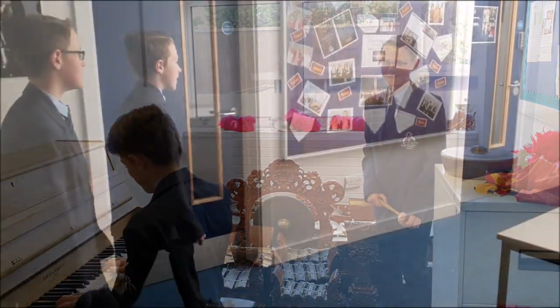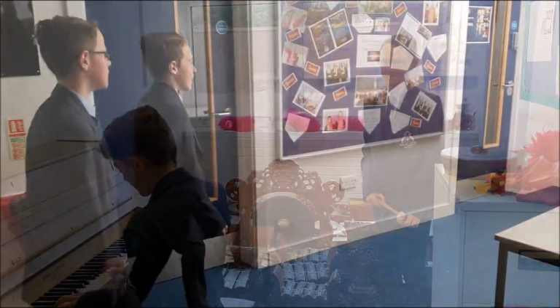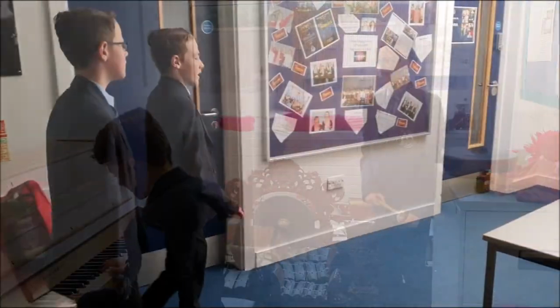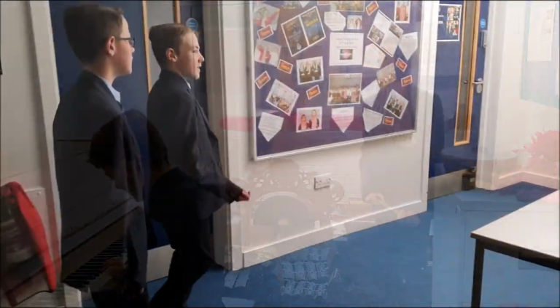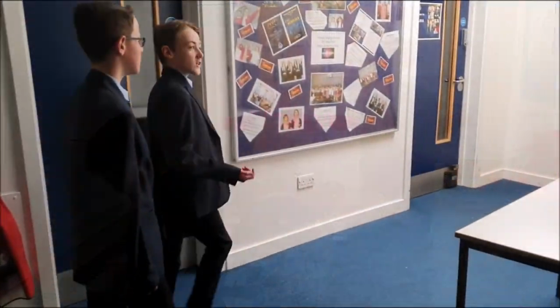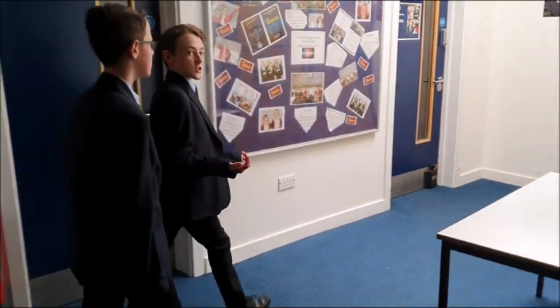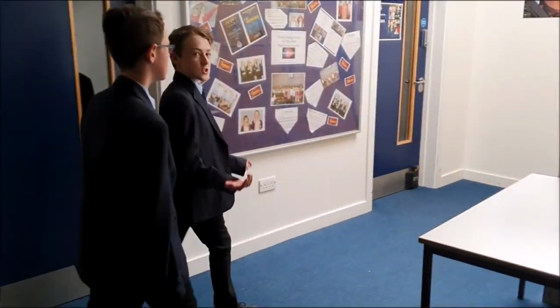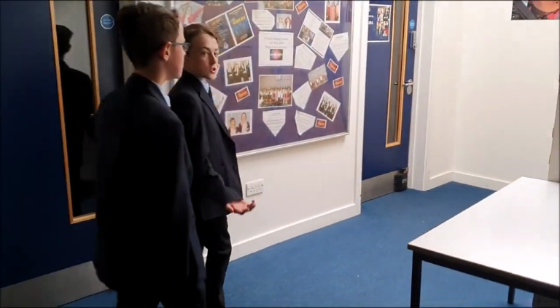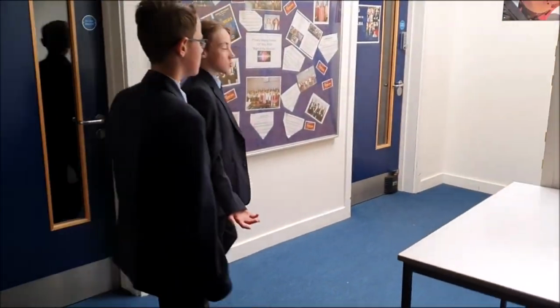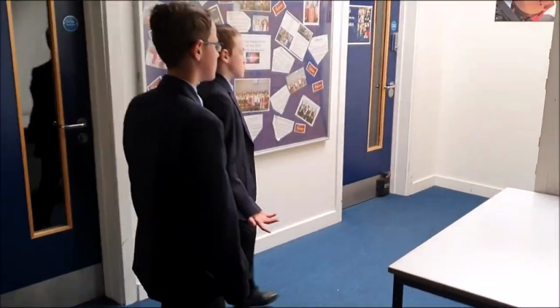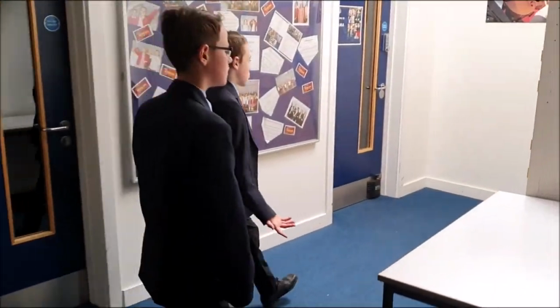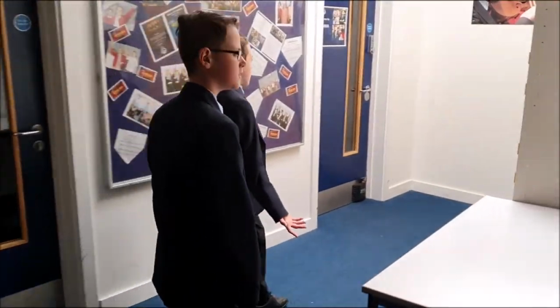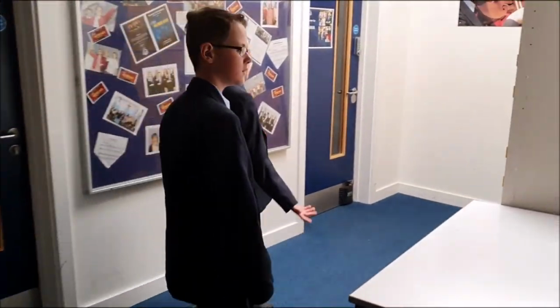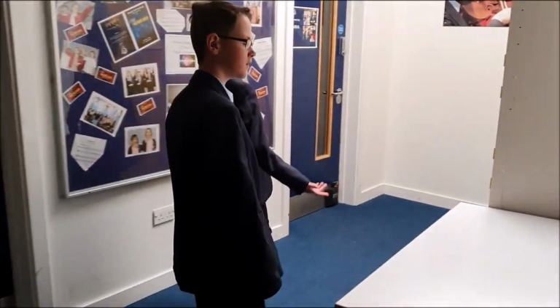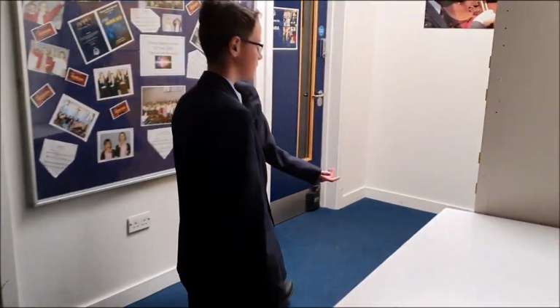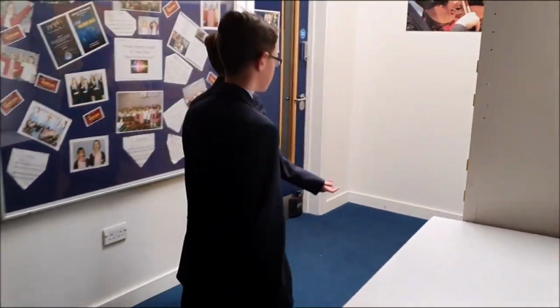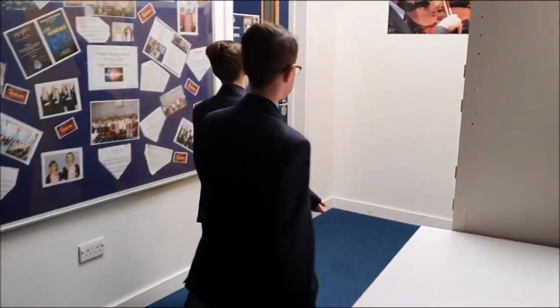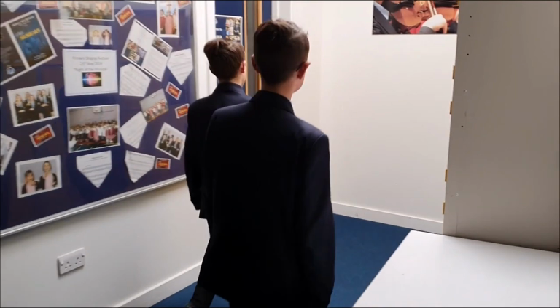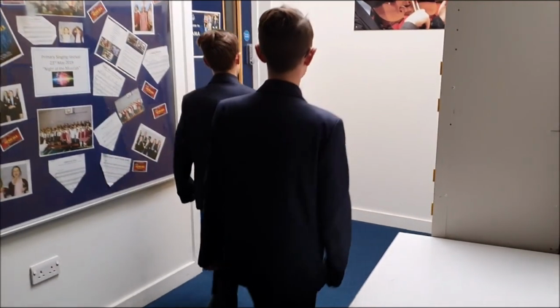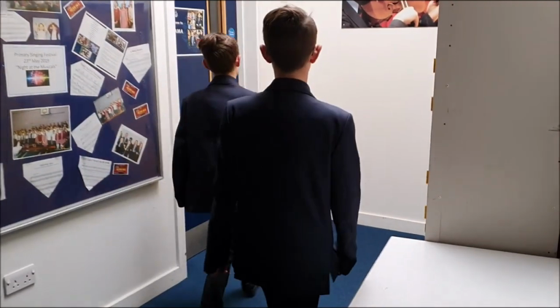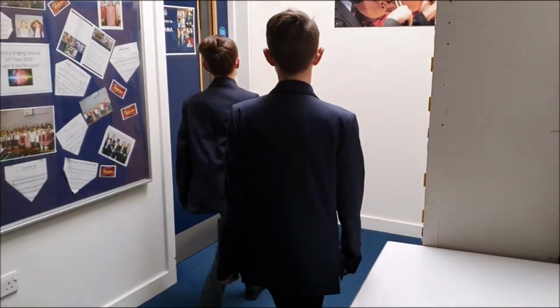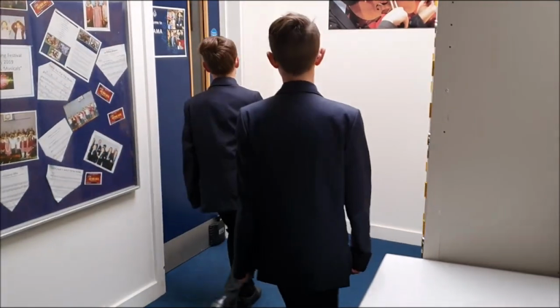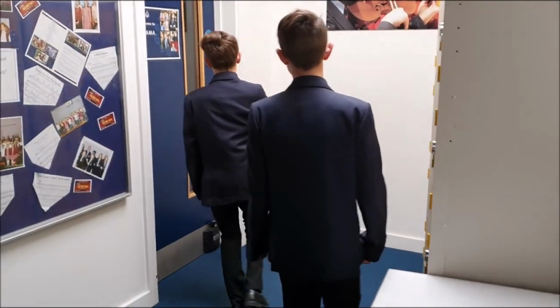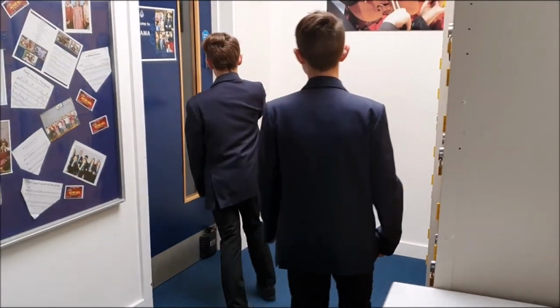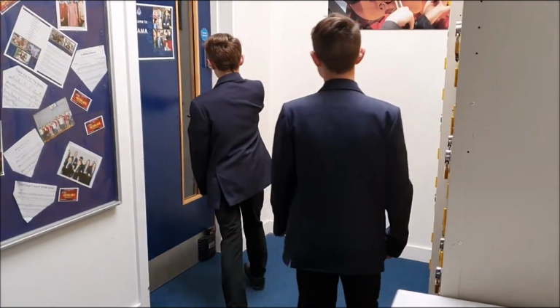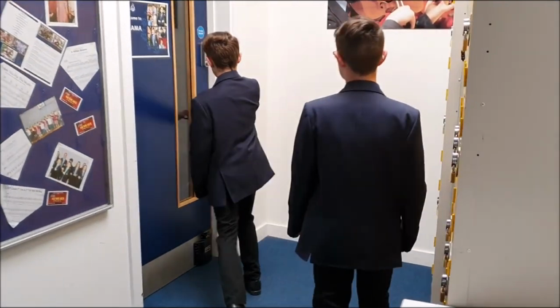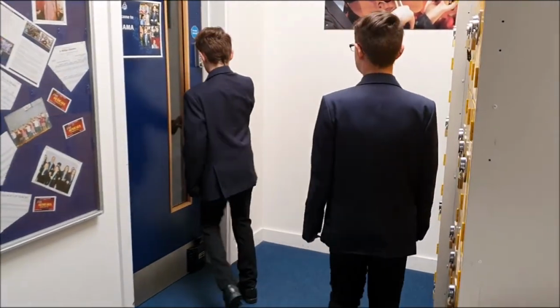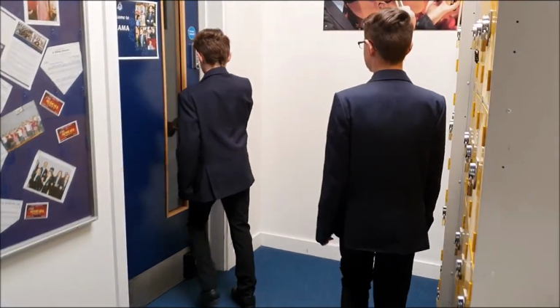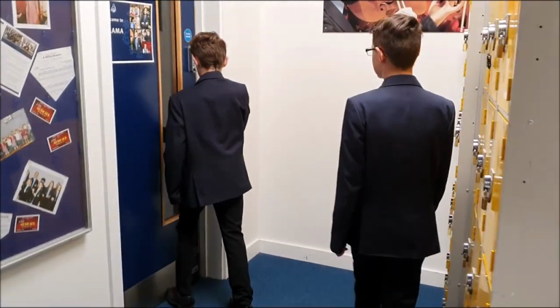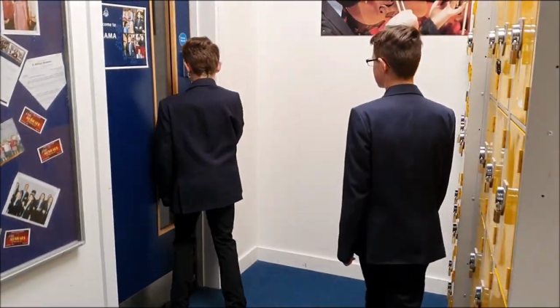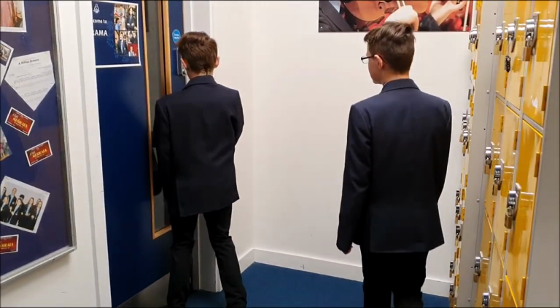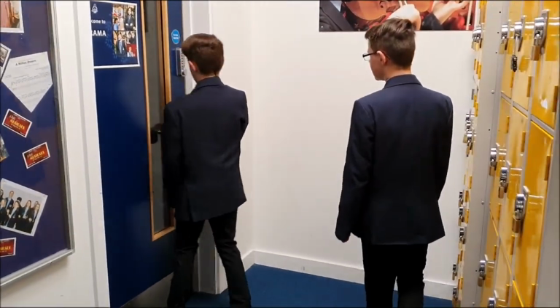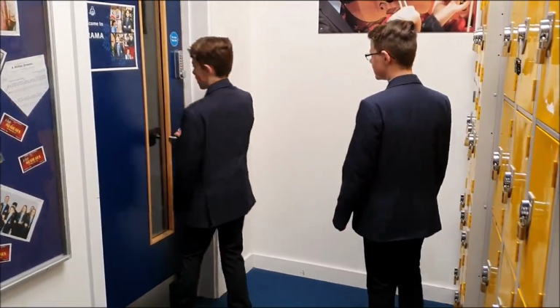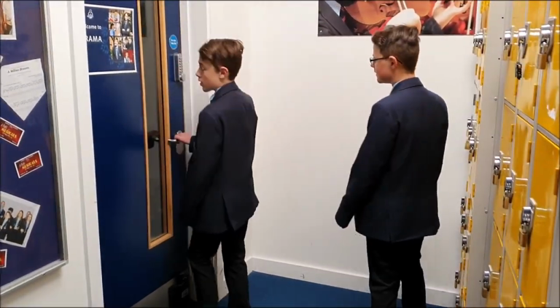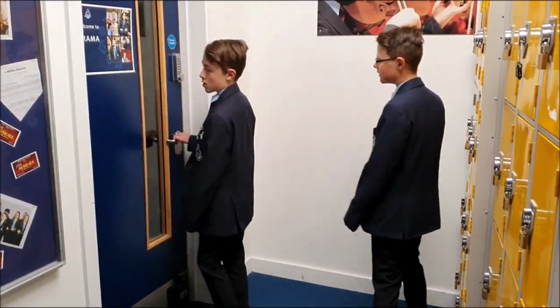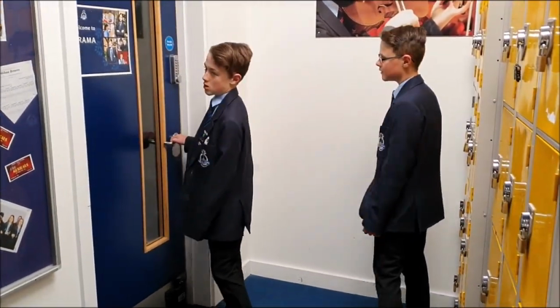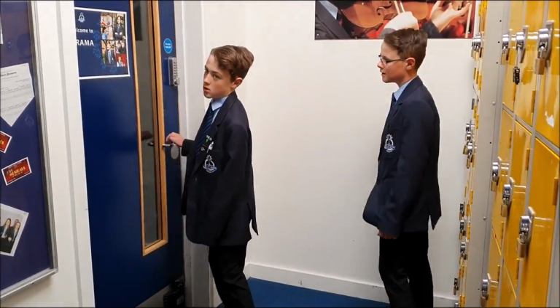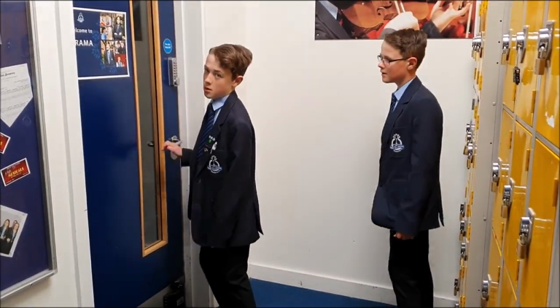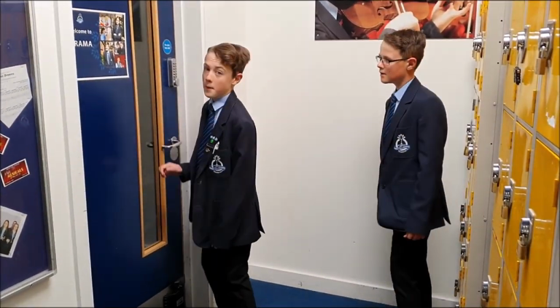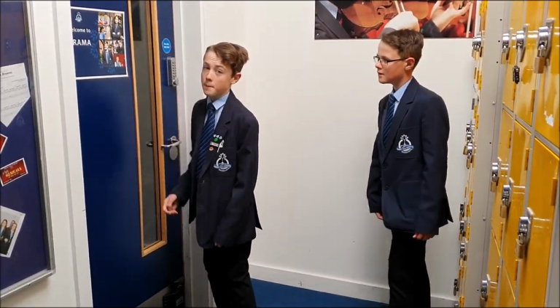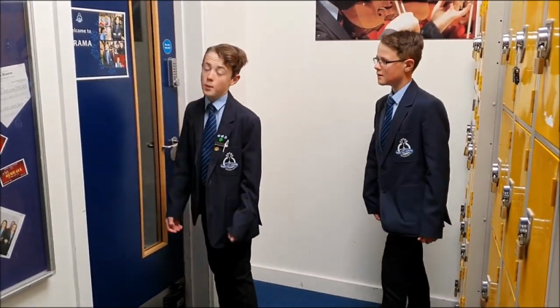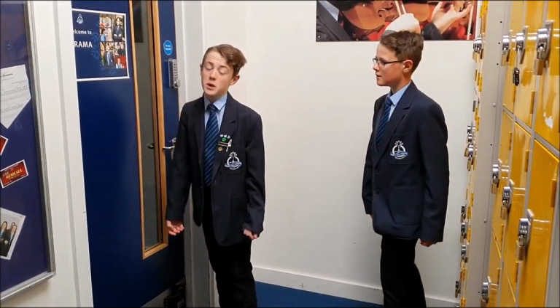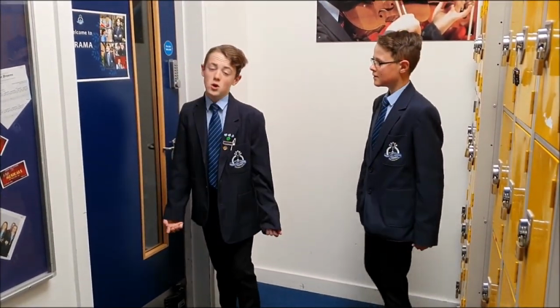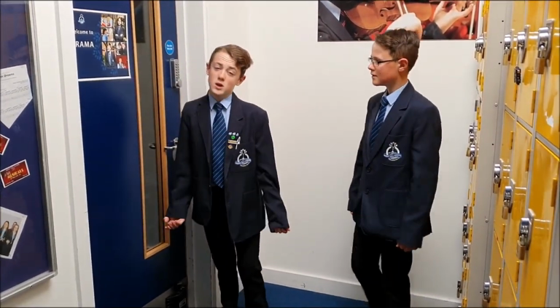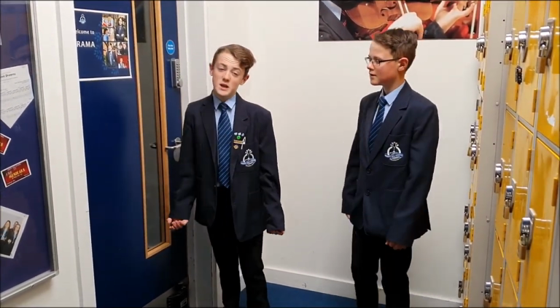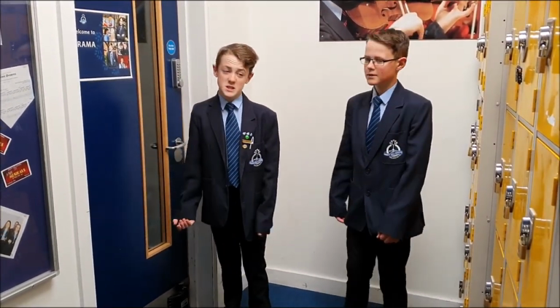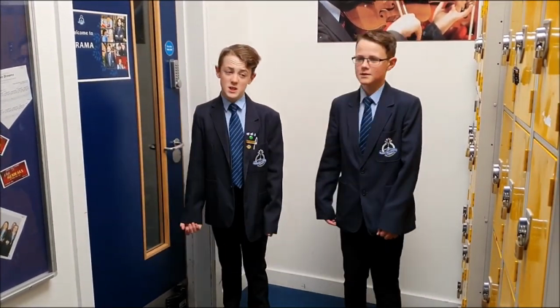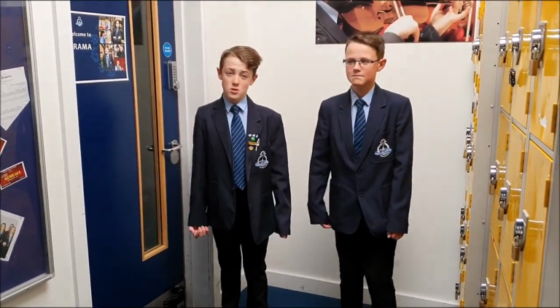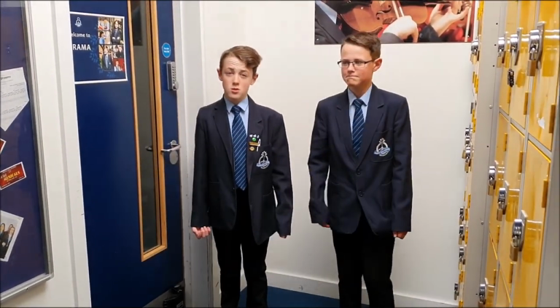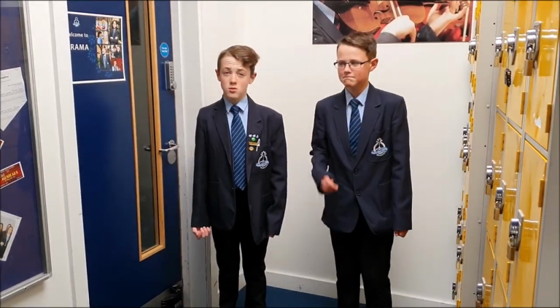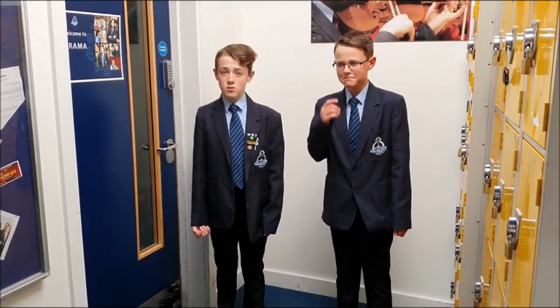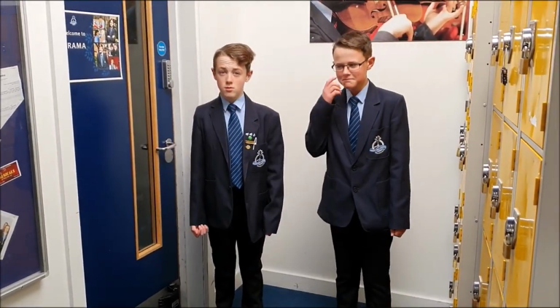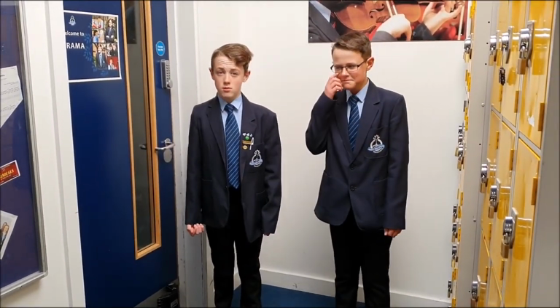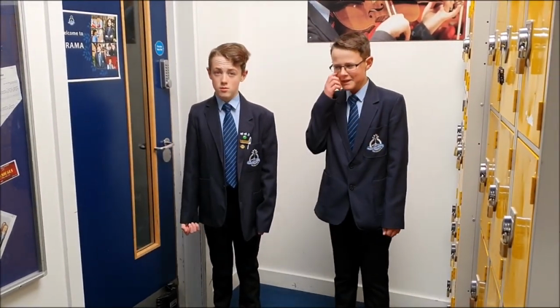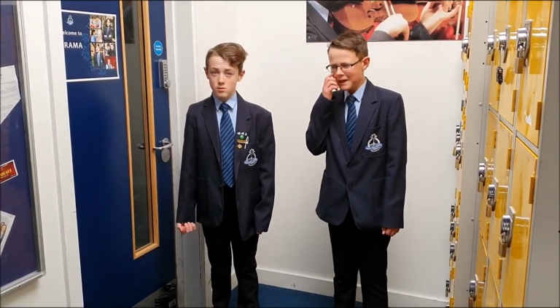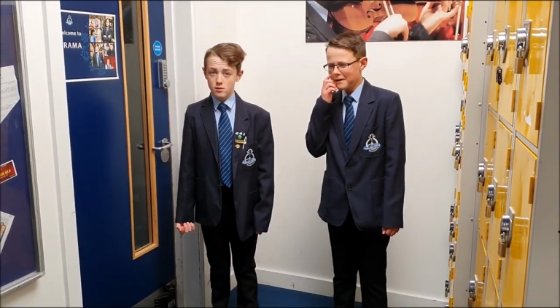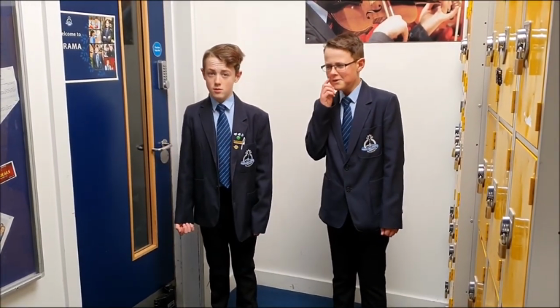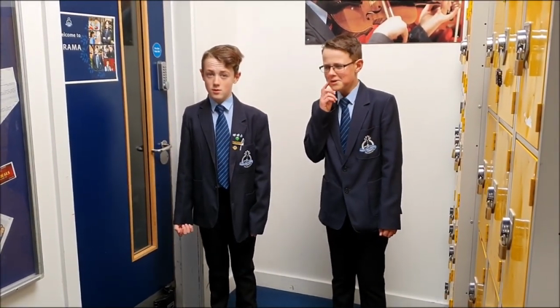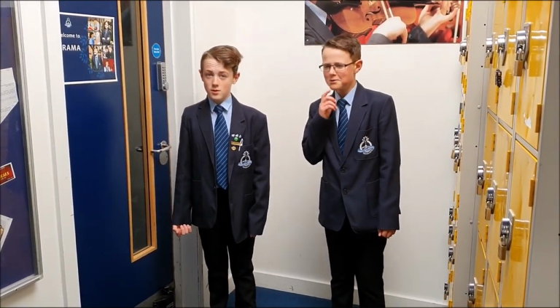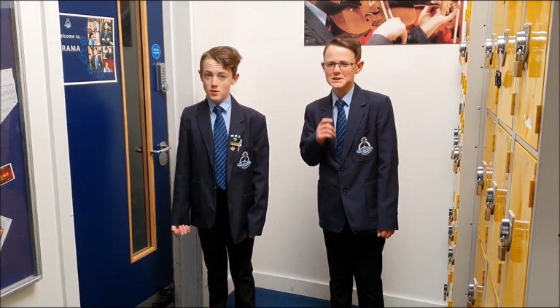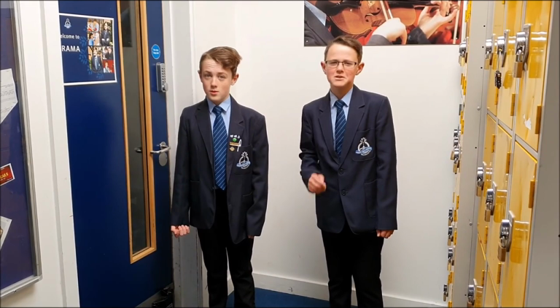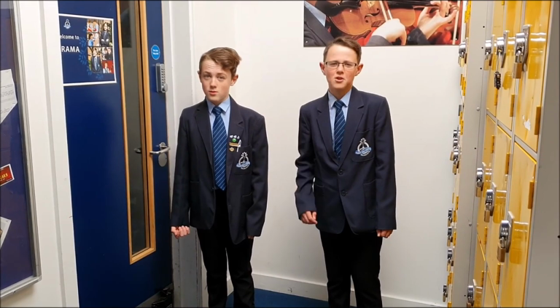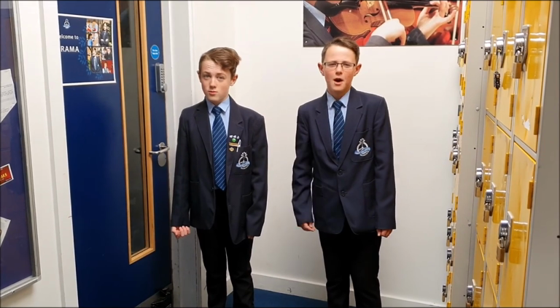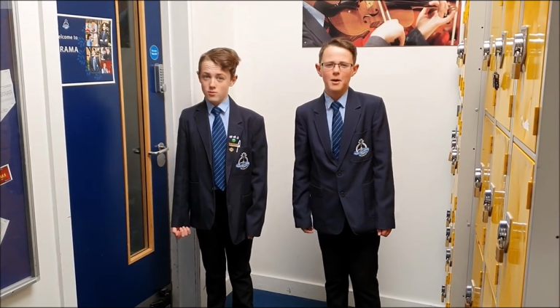This is the drama department, but we can't get in. What a drama.